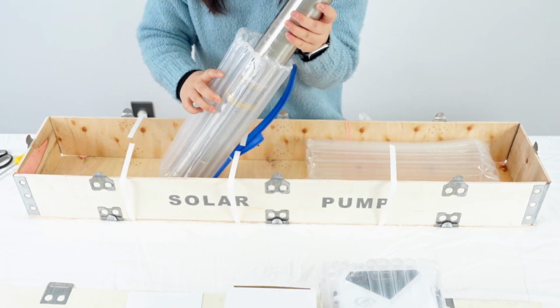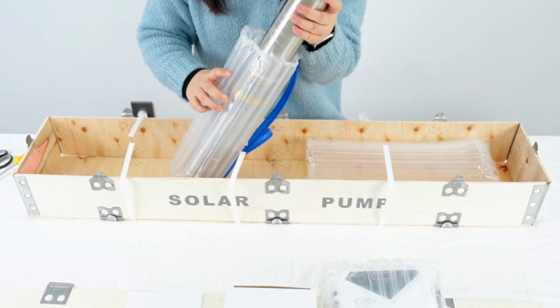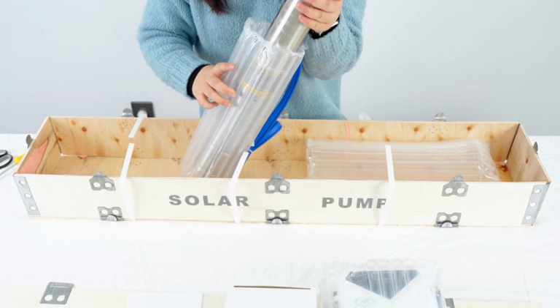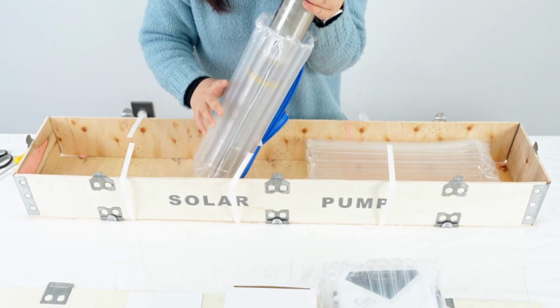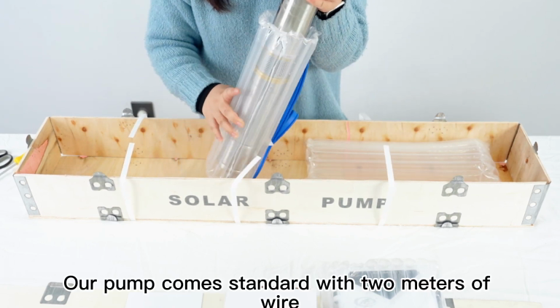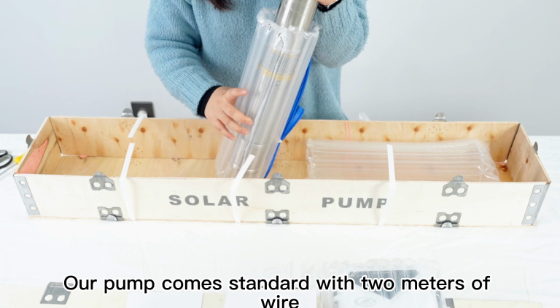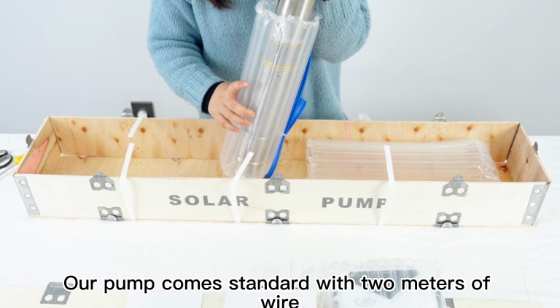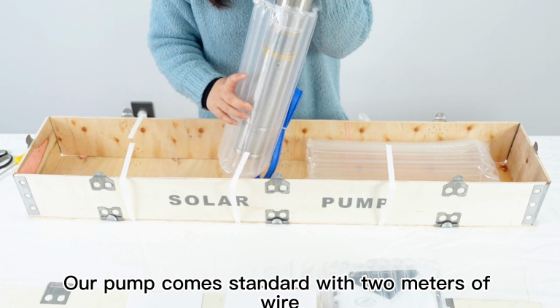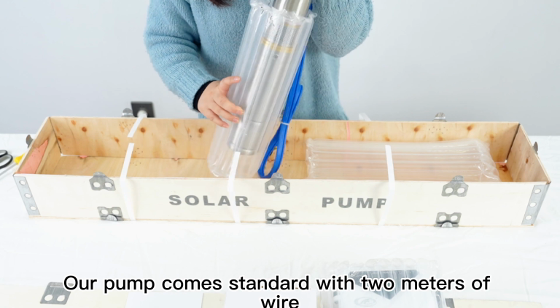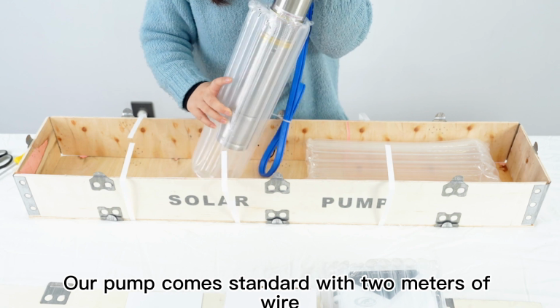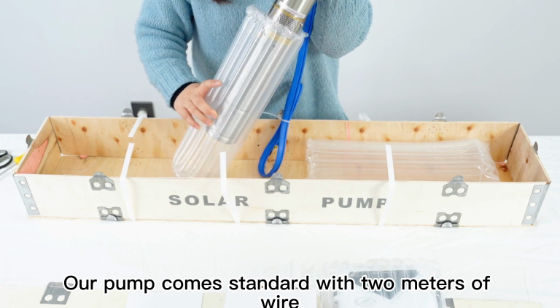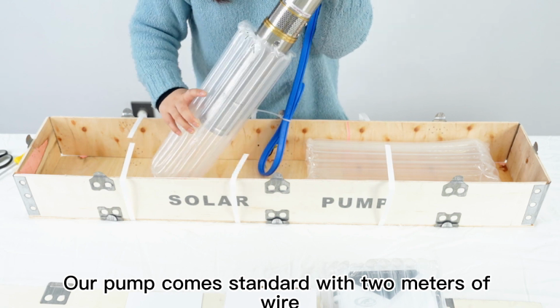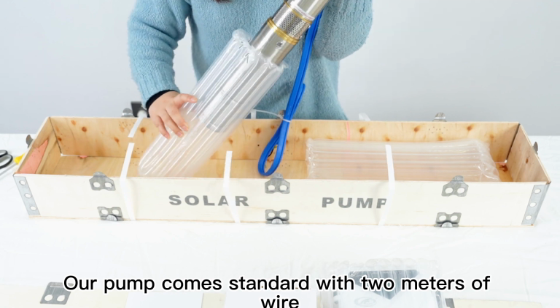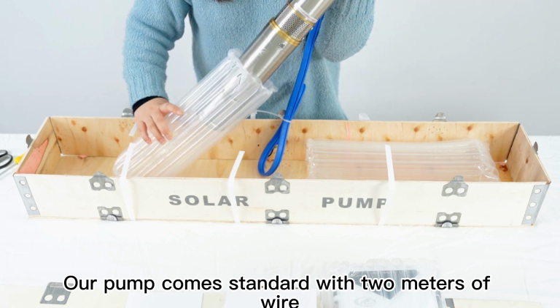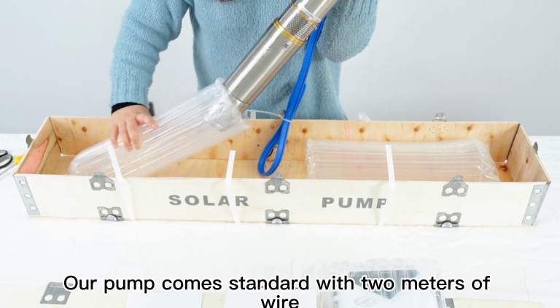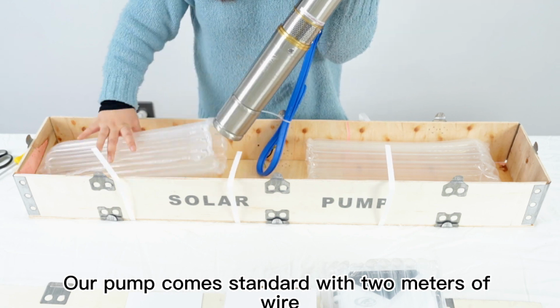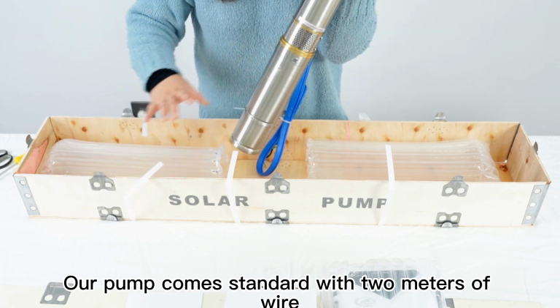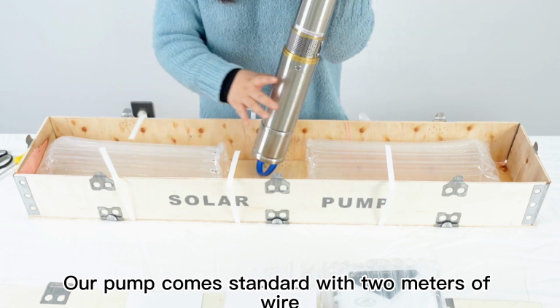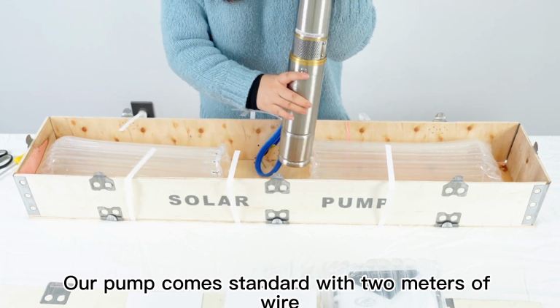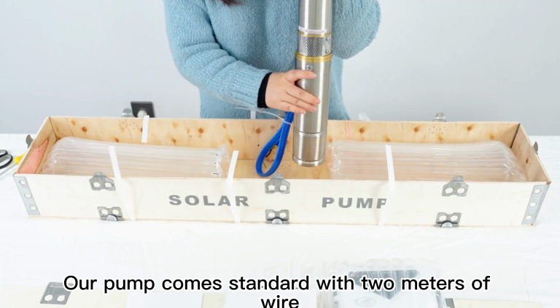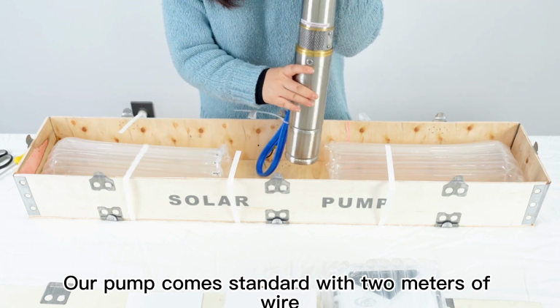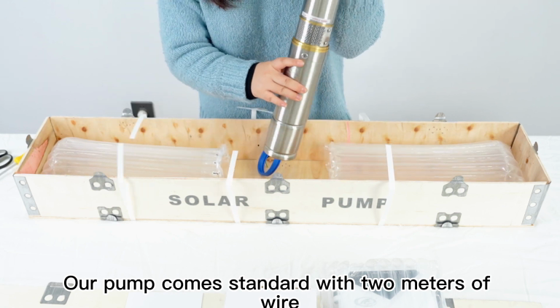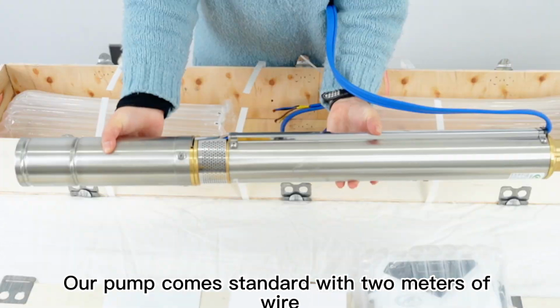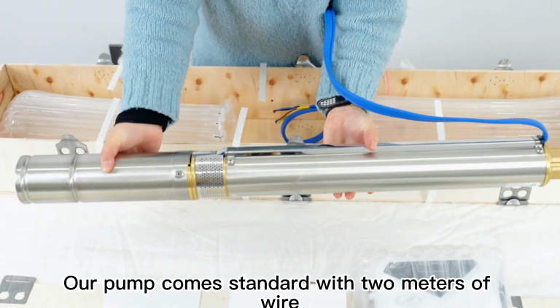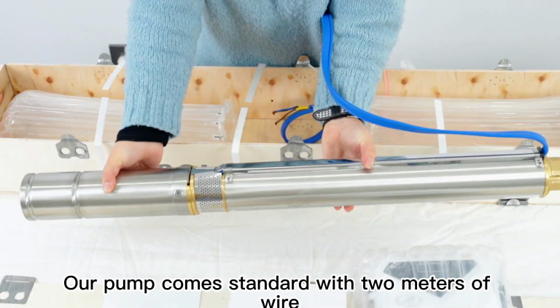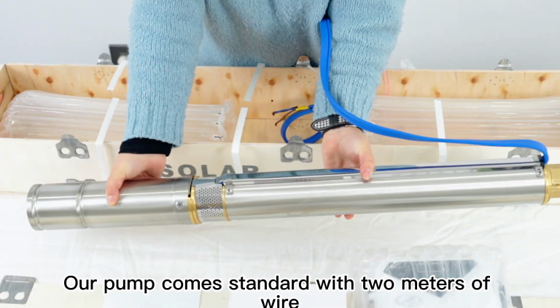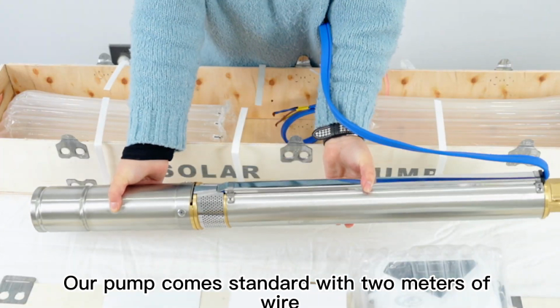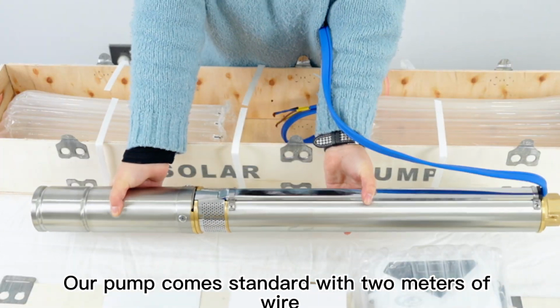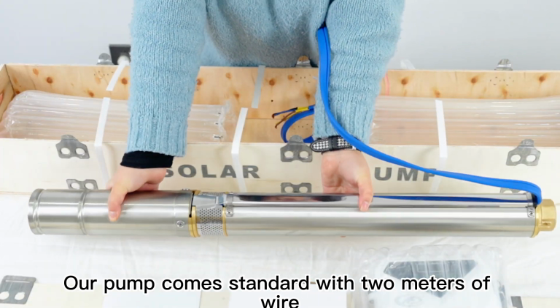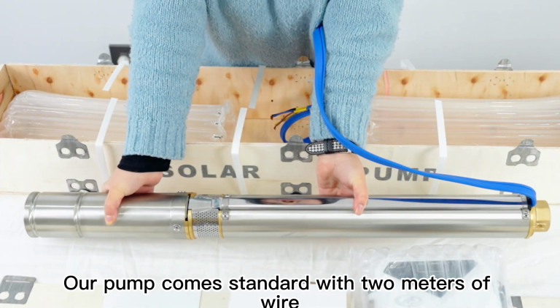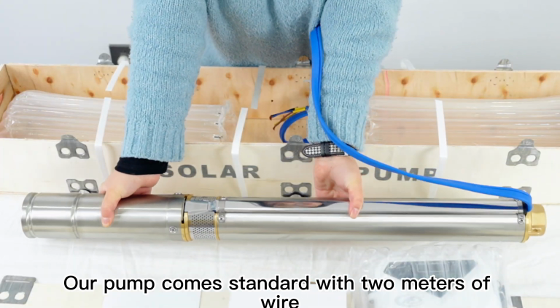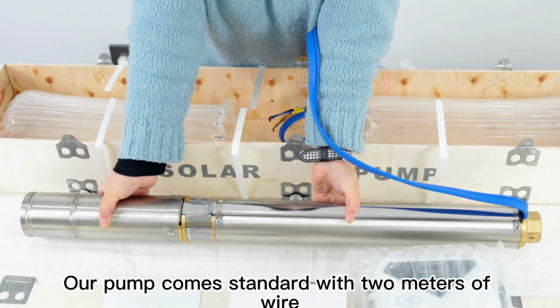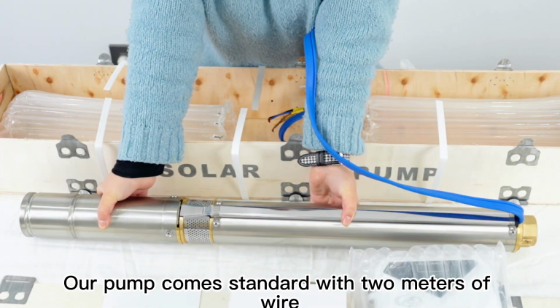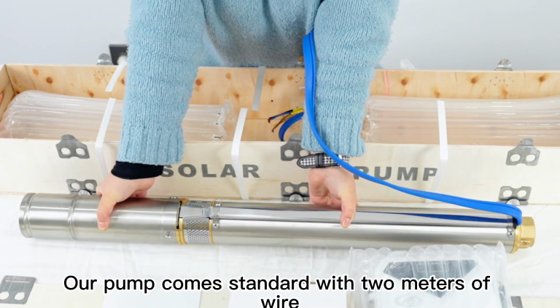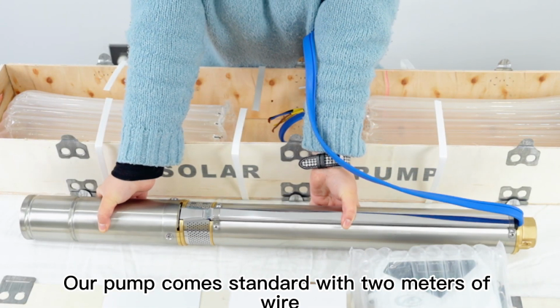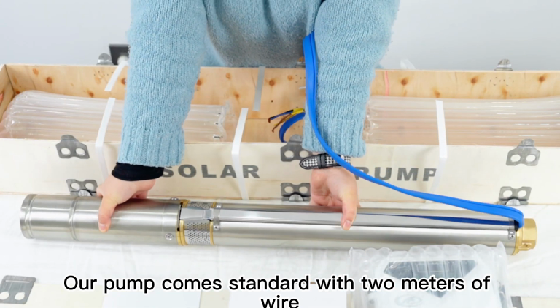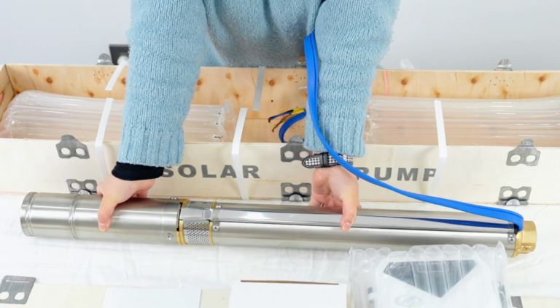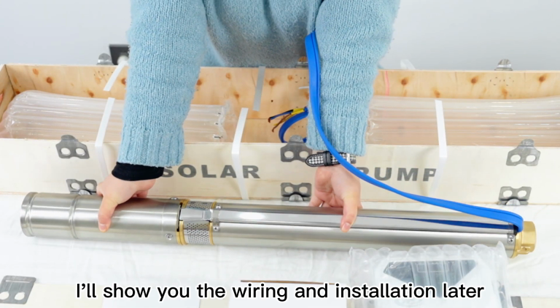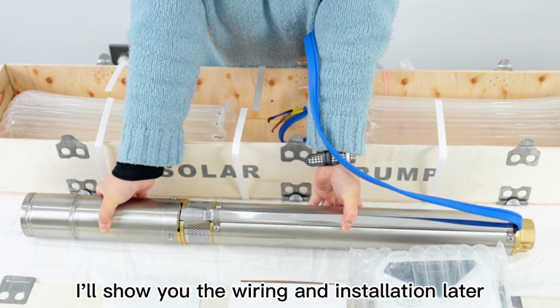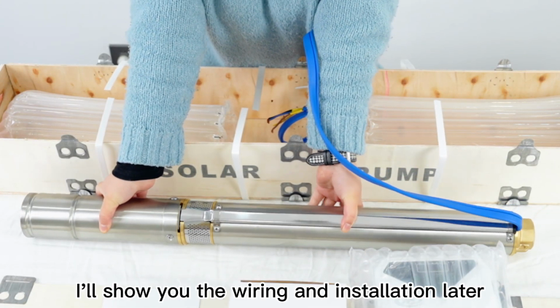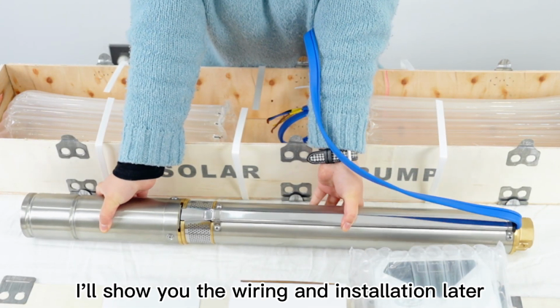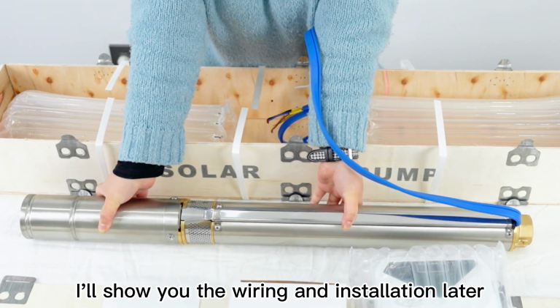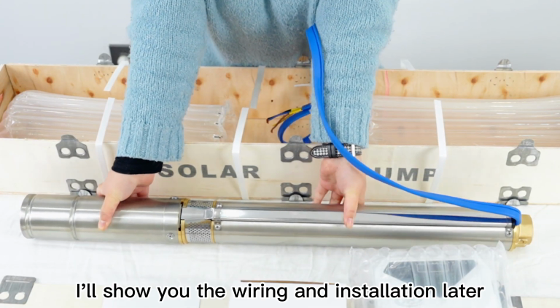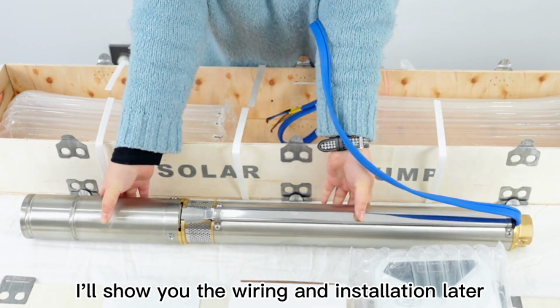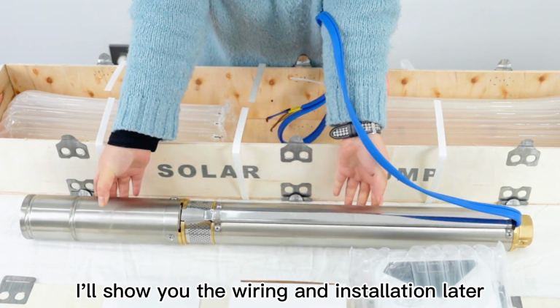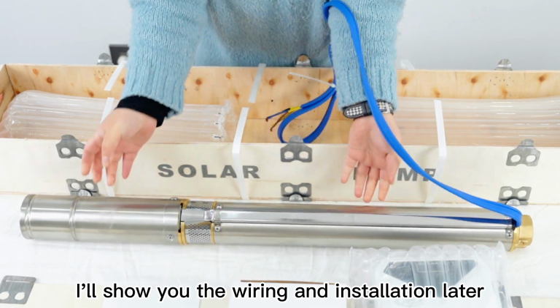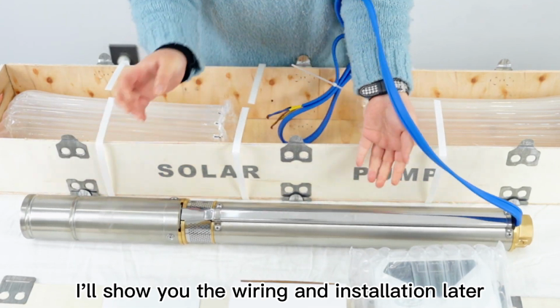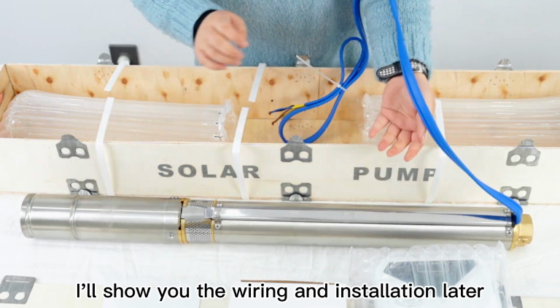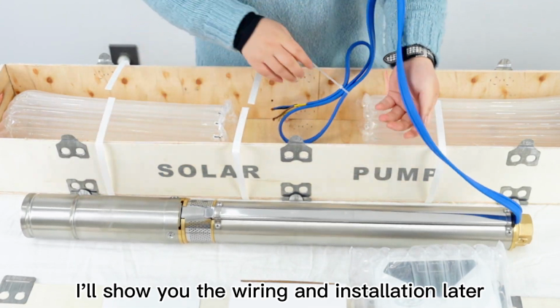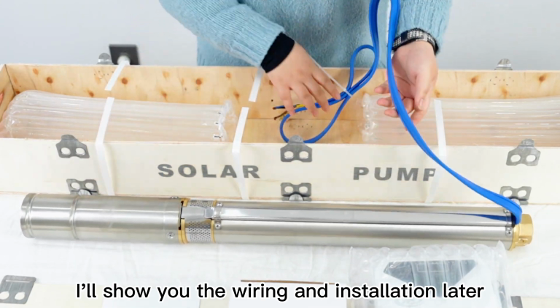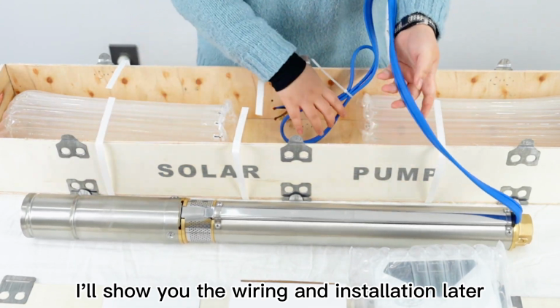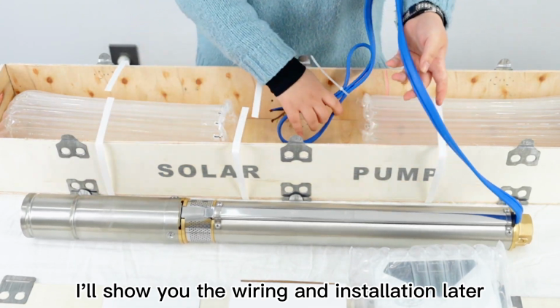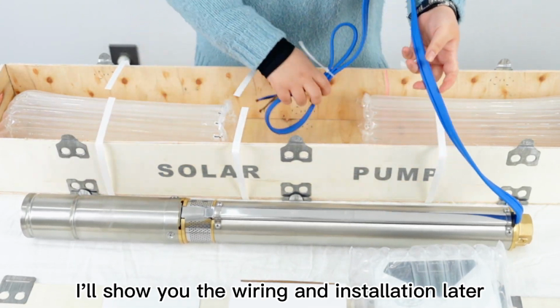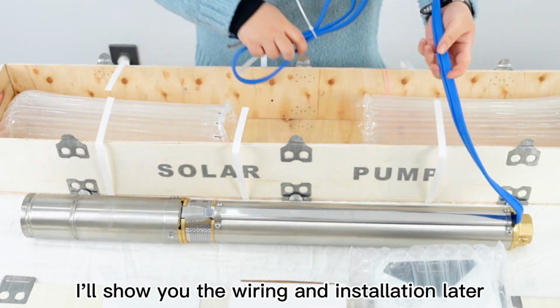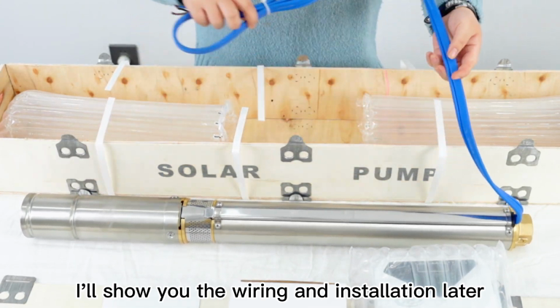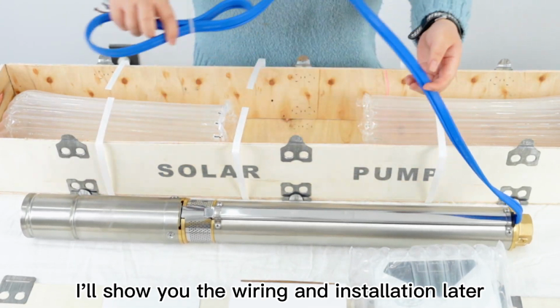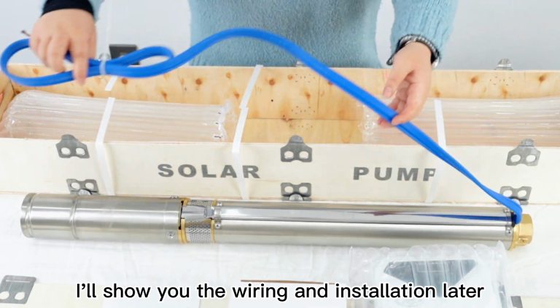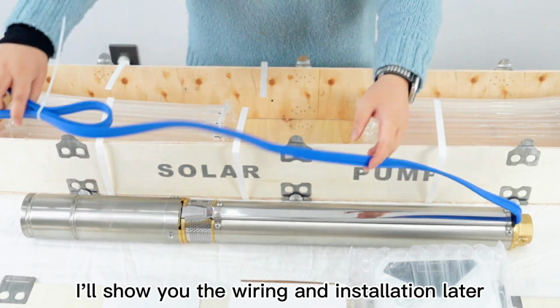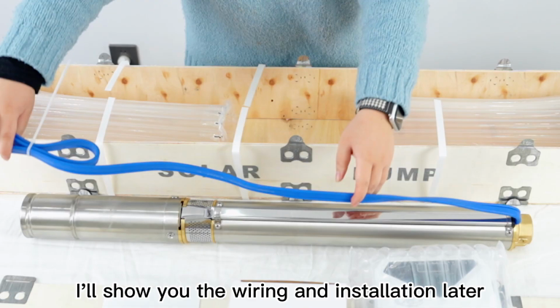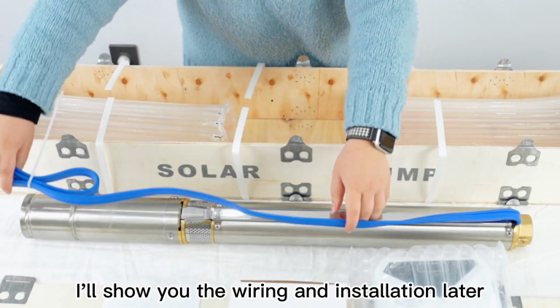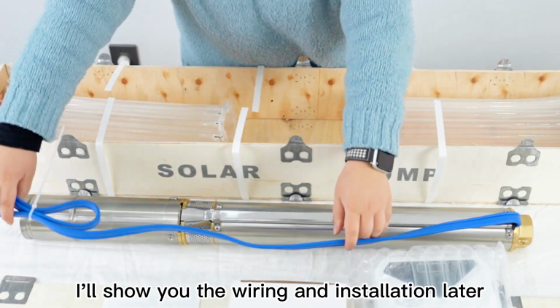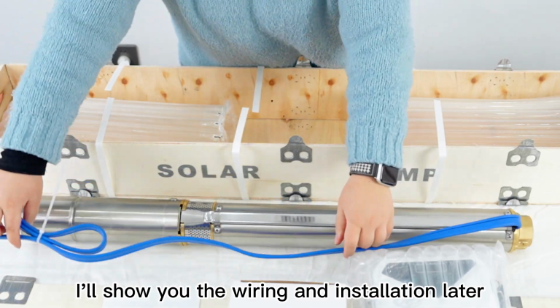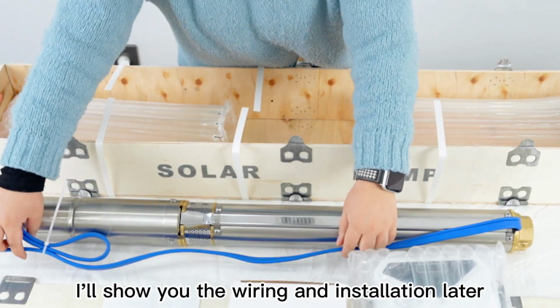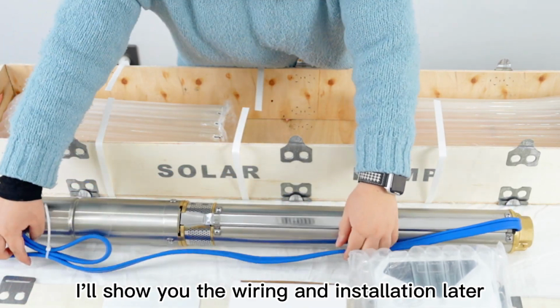Our pump comes standard with 2 meters of wire. I'll show you the wiring and installation later.